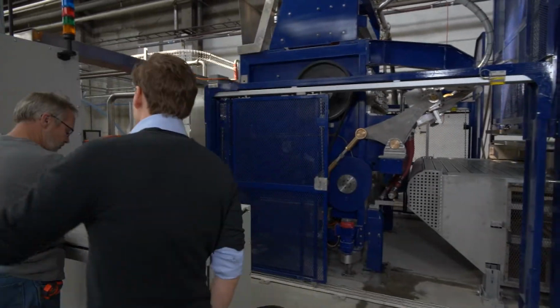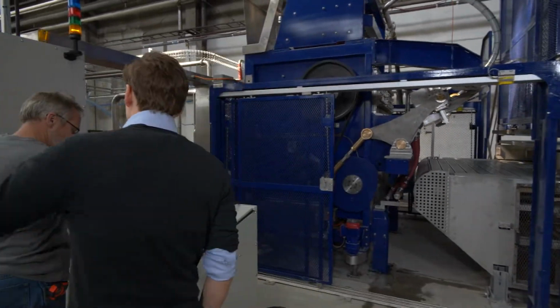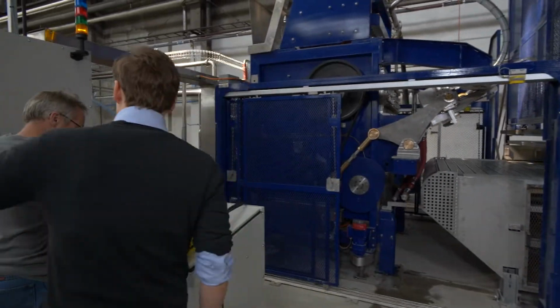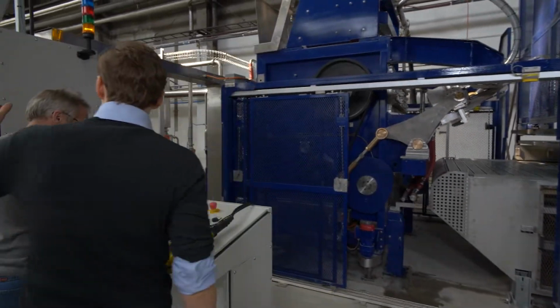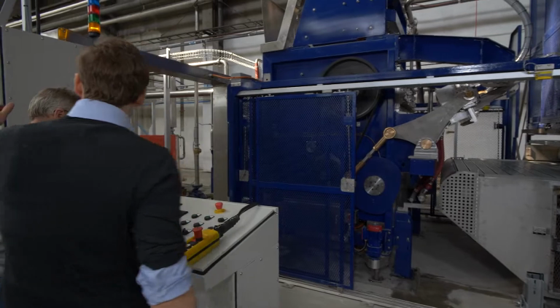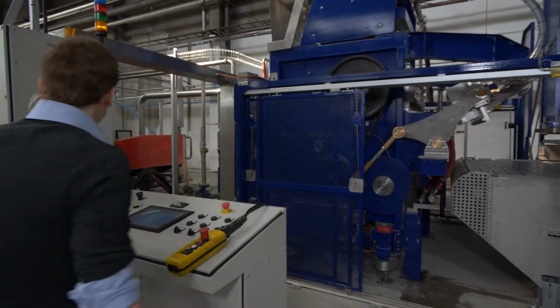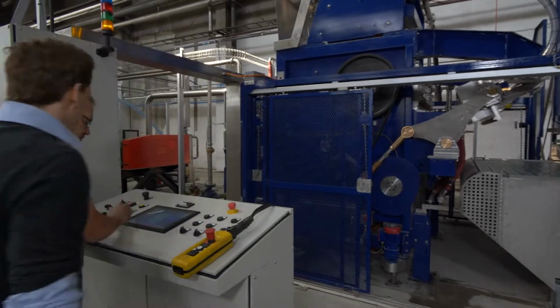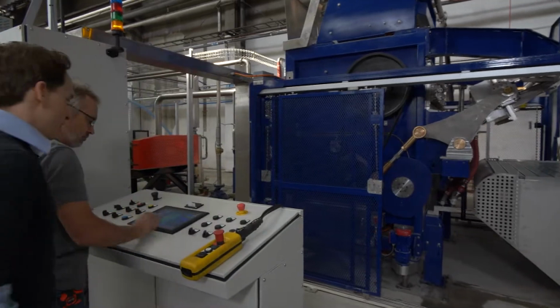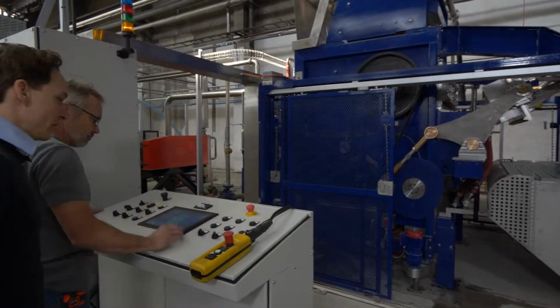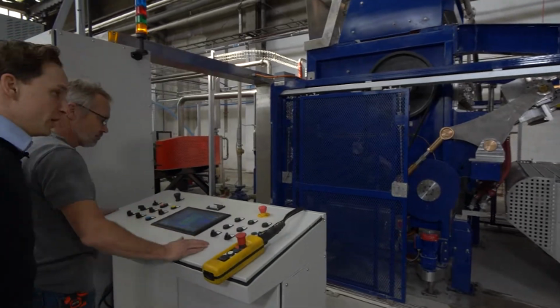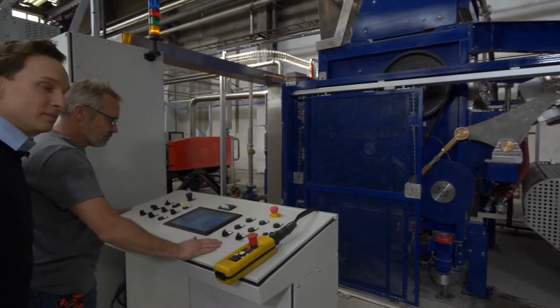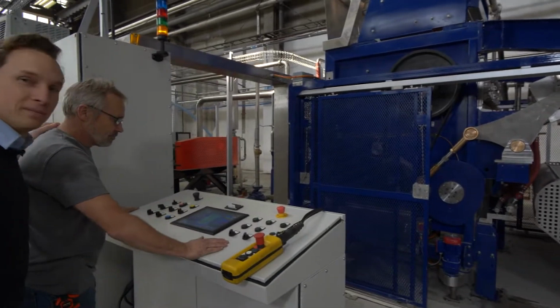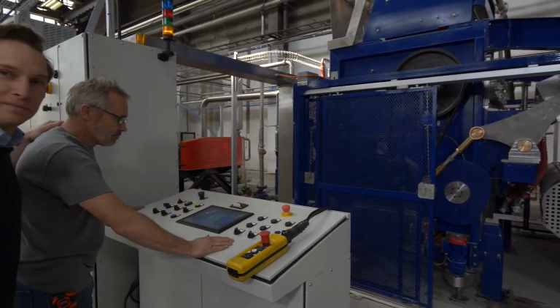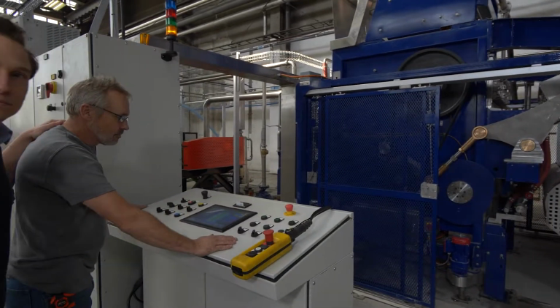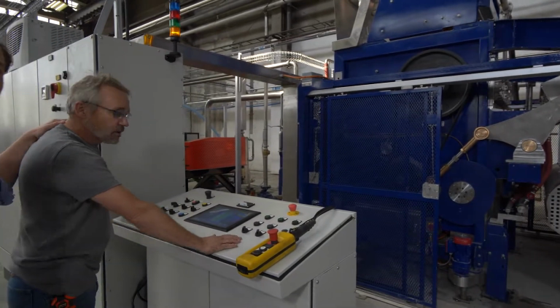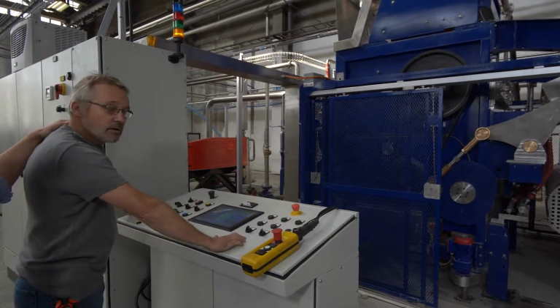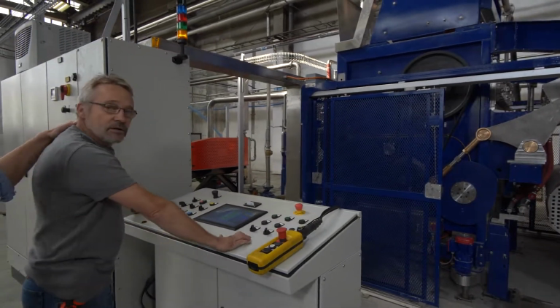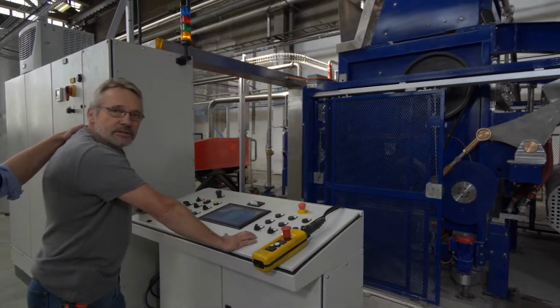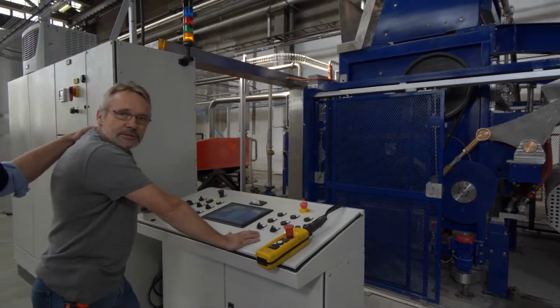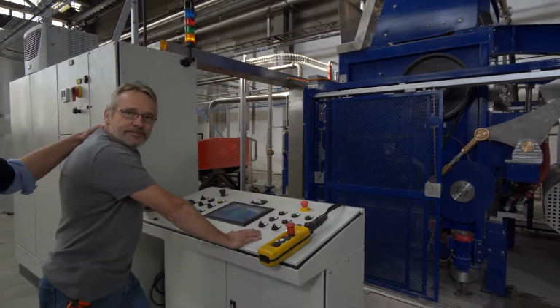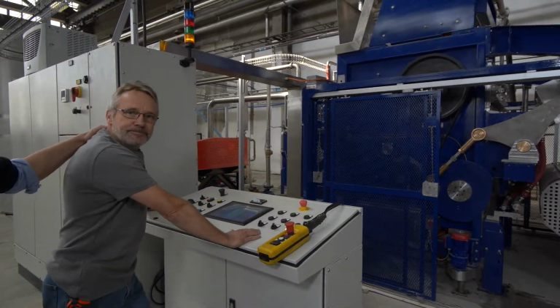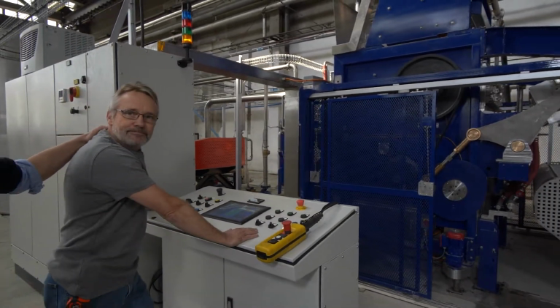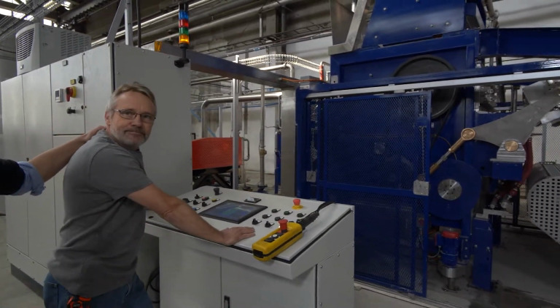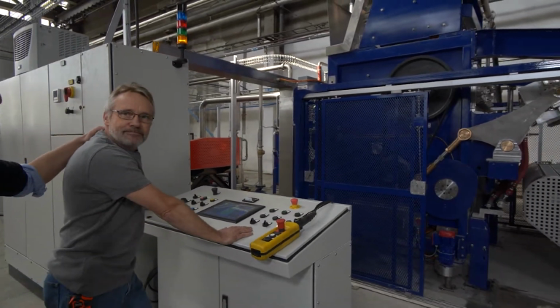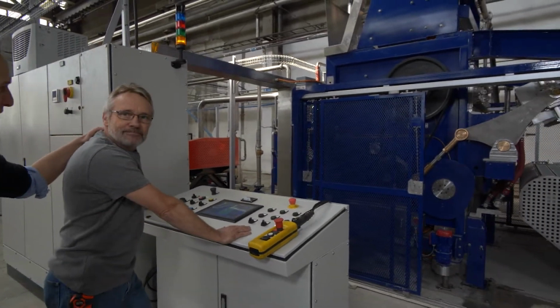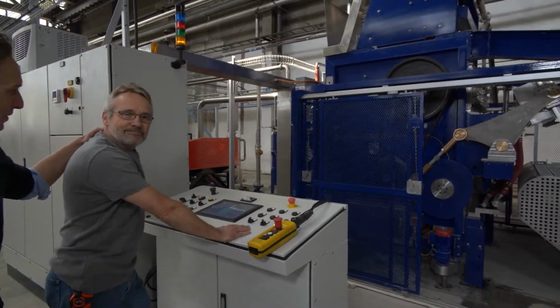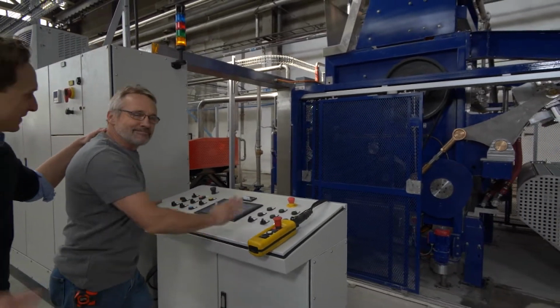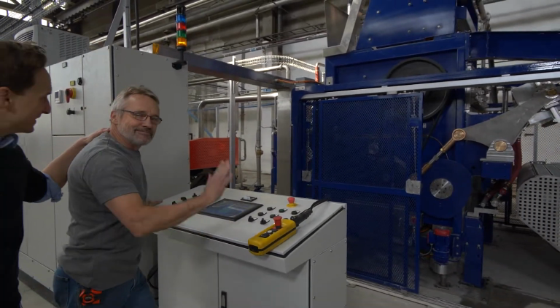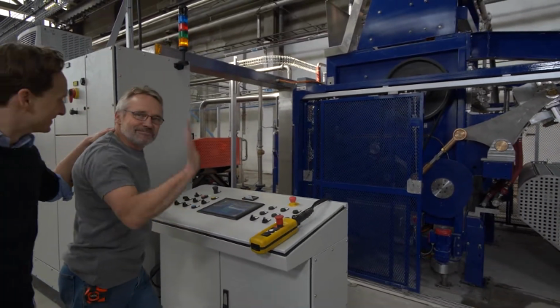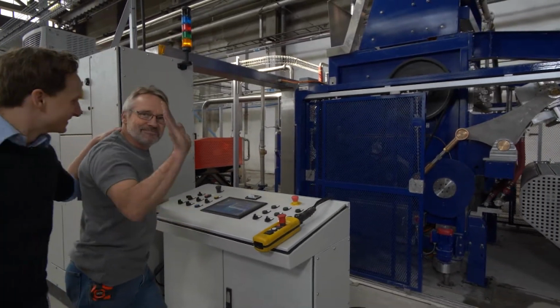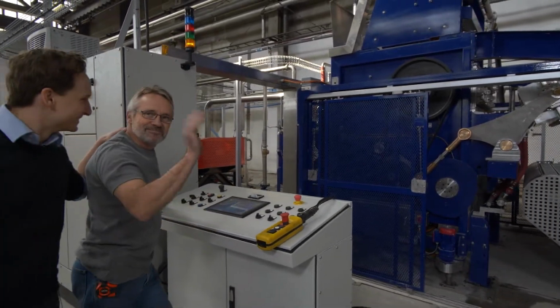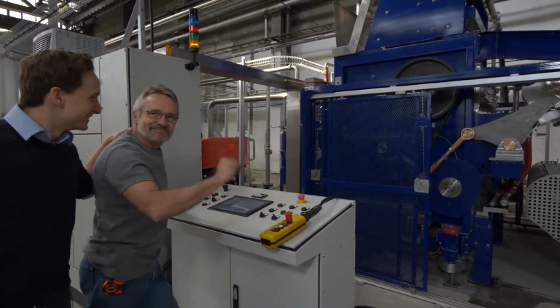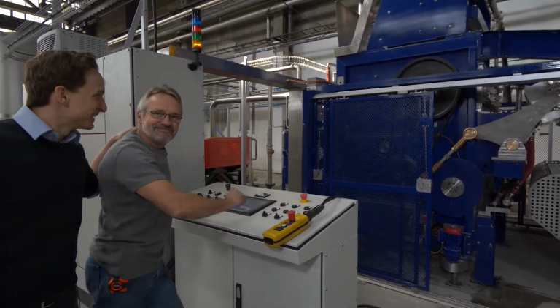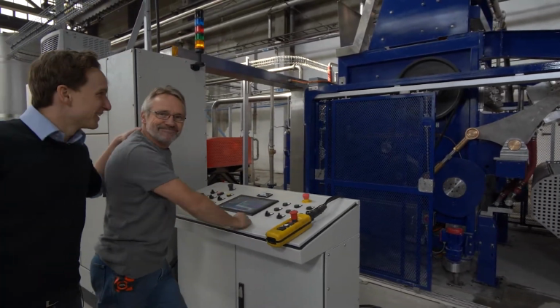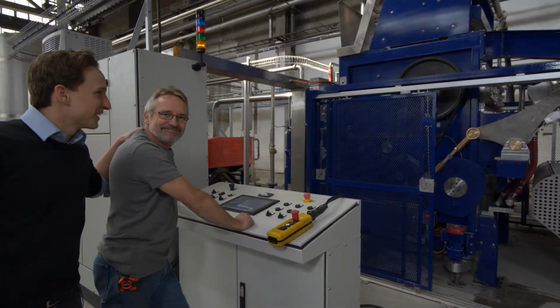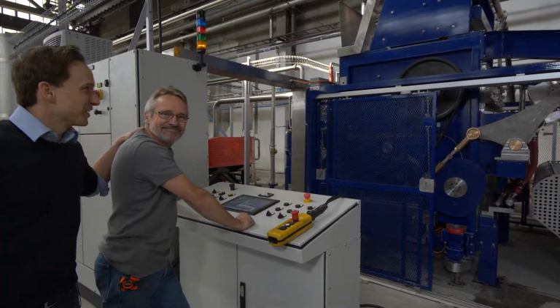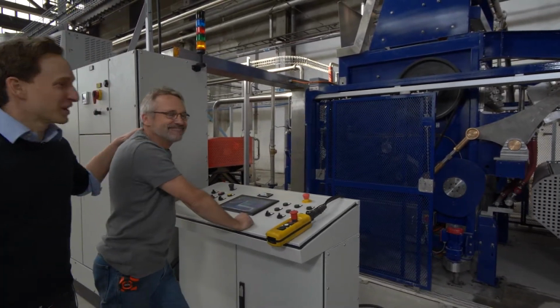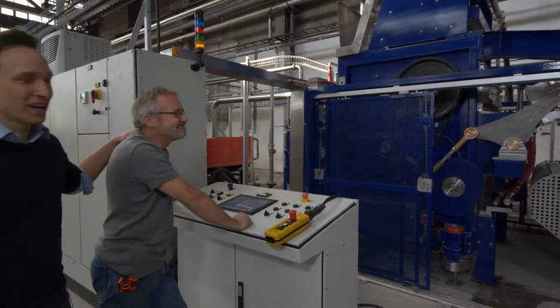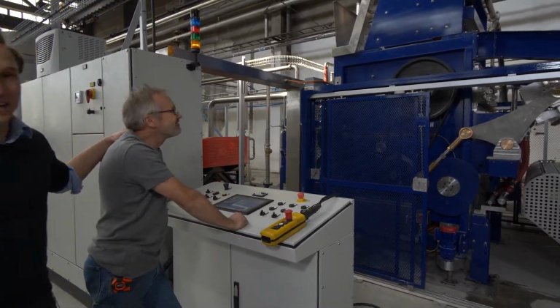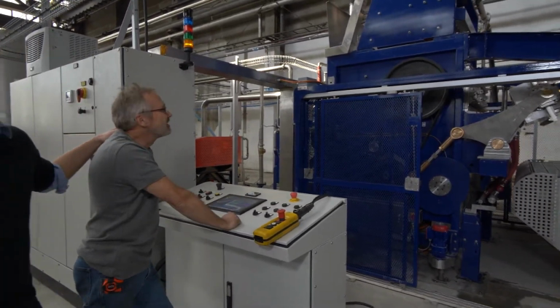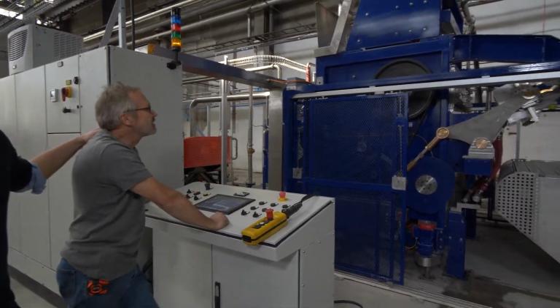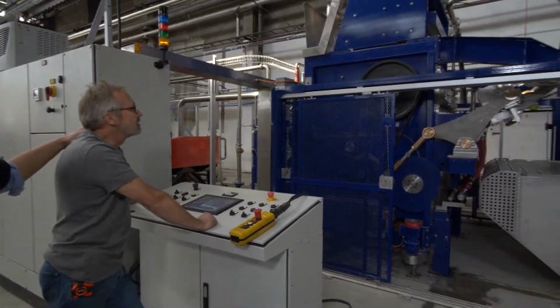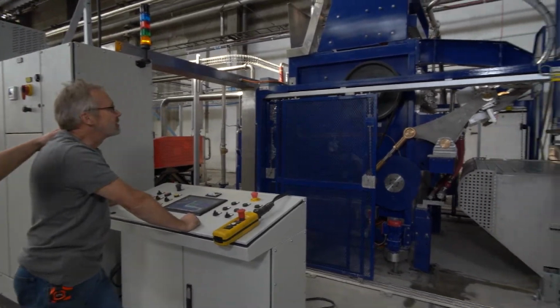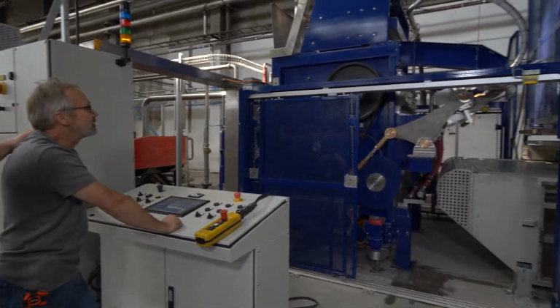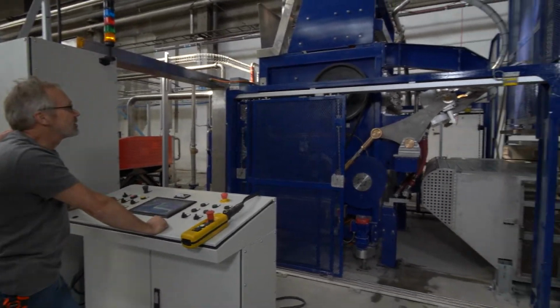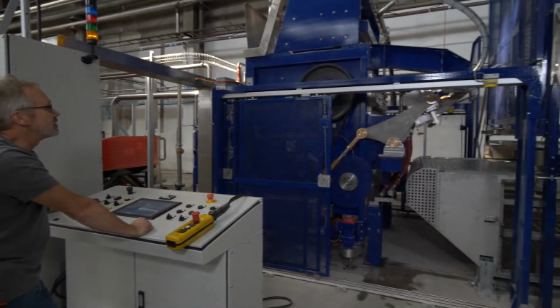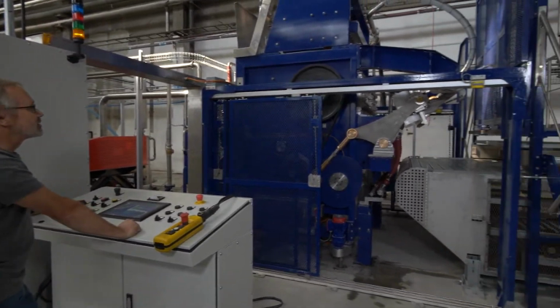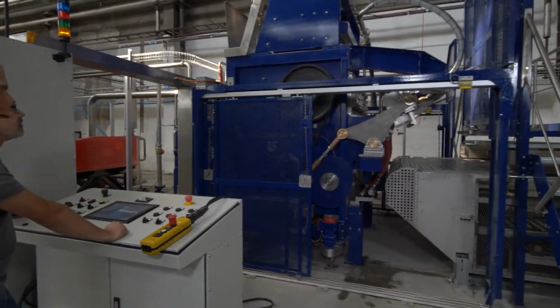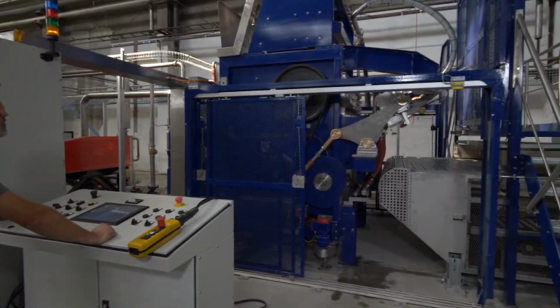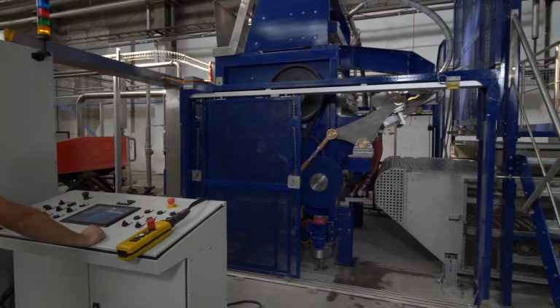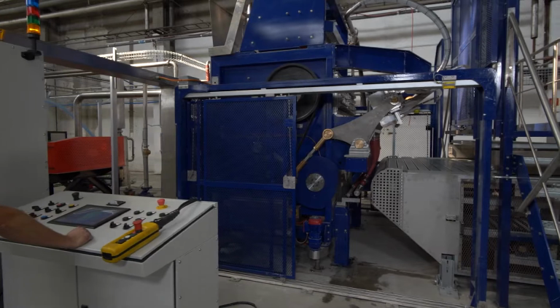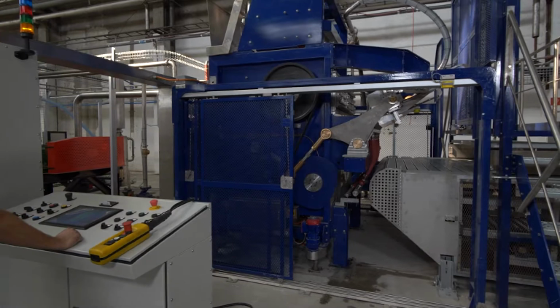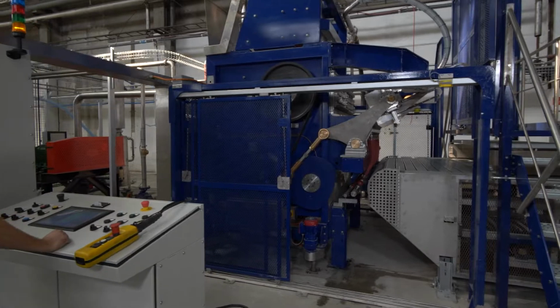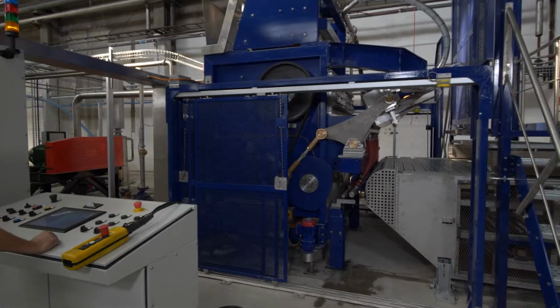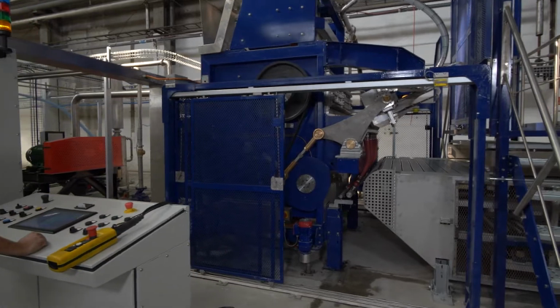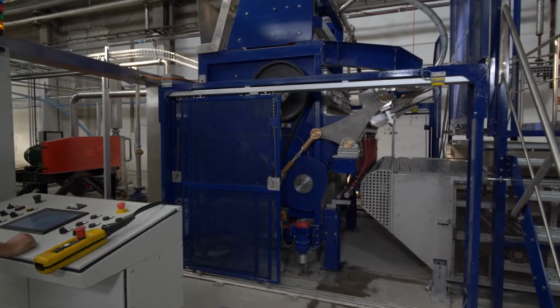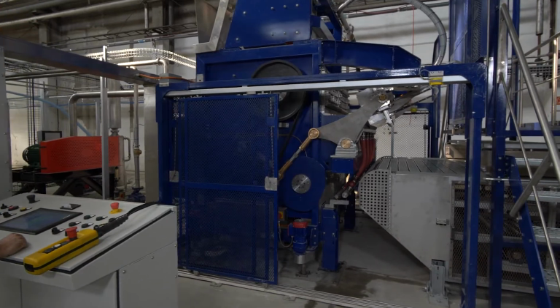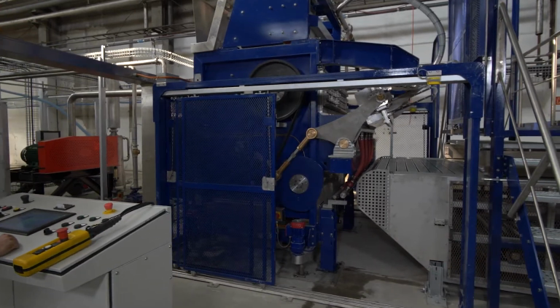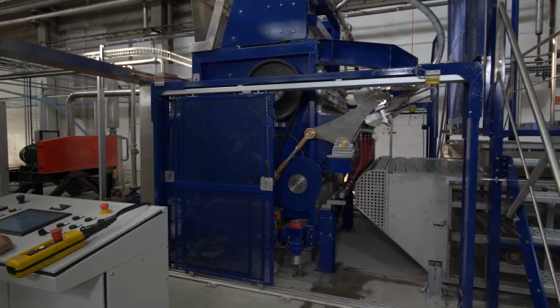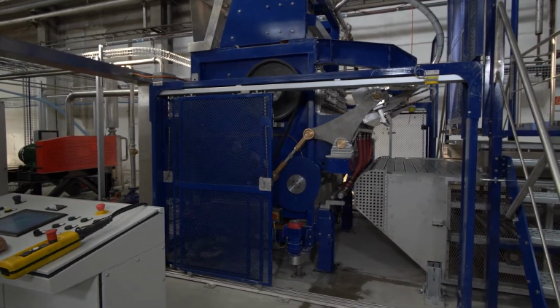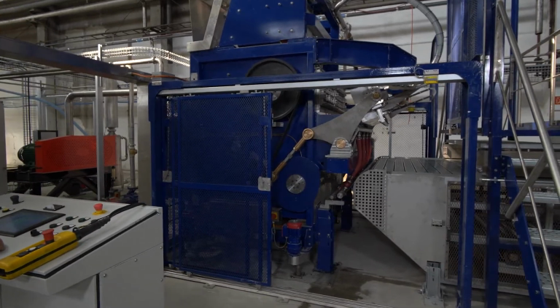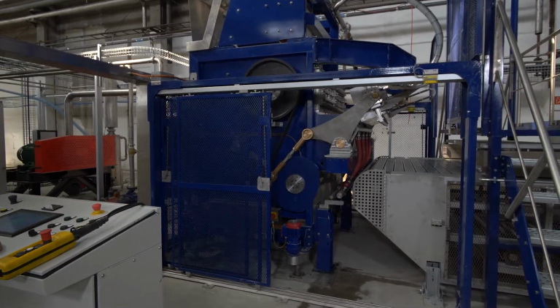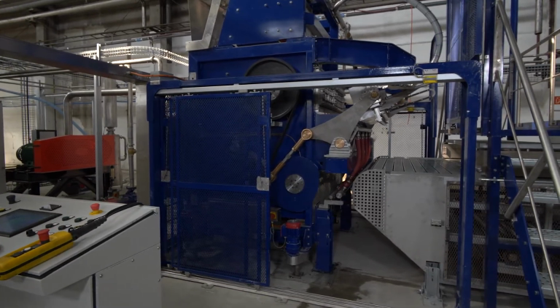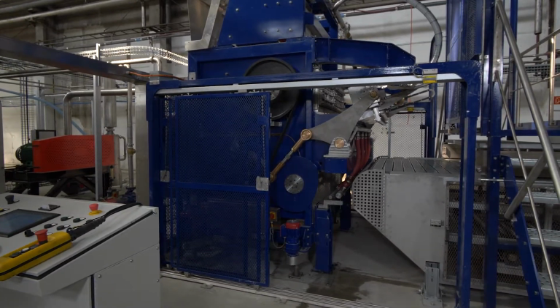This is Manfred. Manfred, say hello. Okay, so here we go.